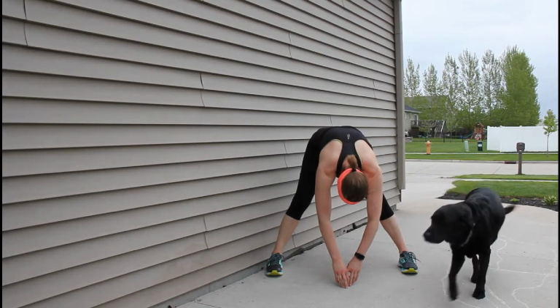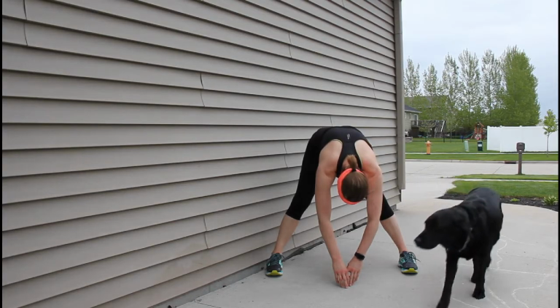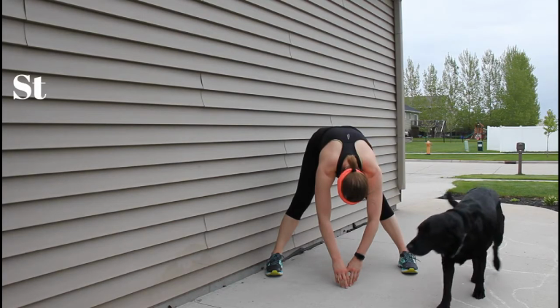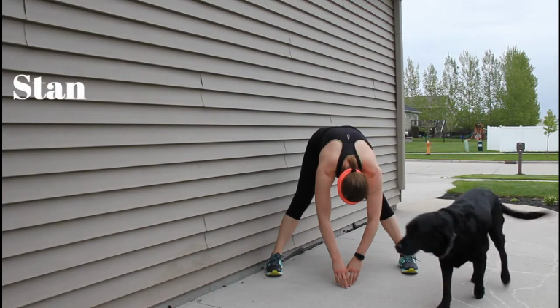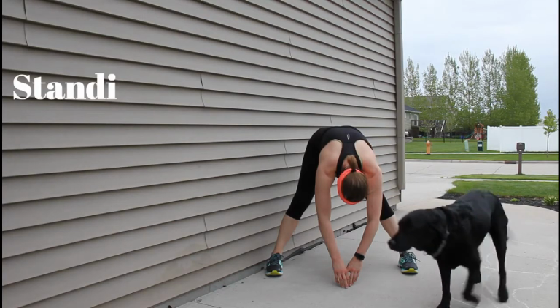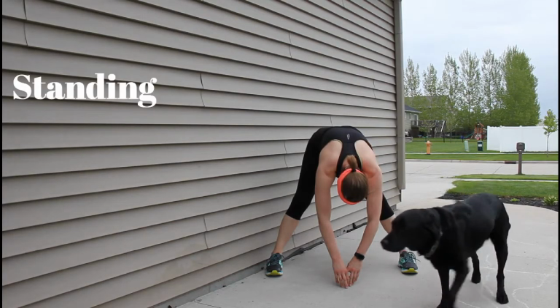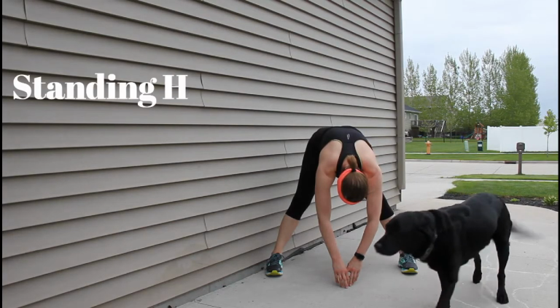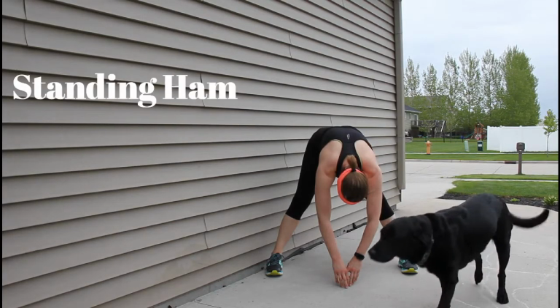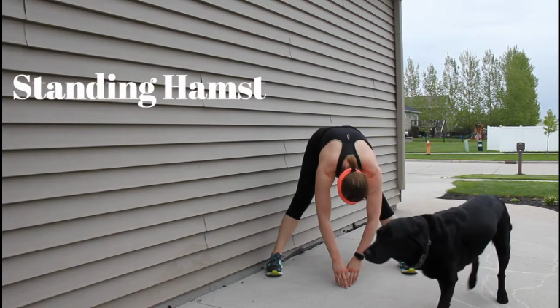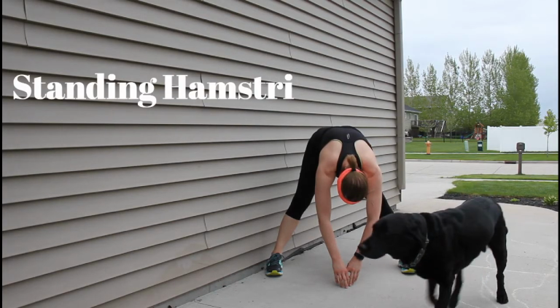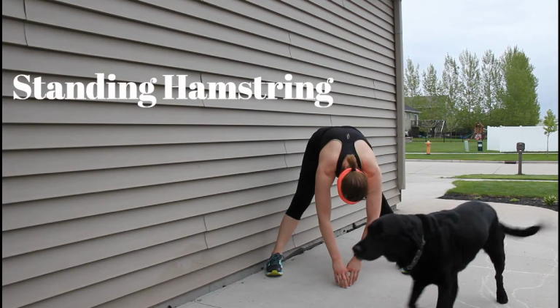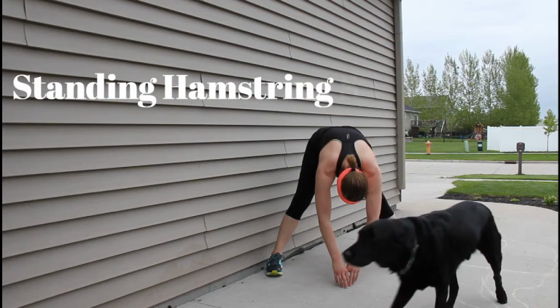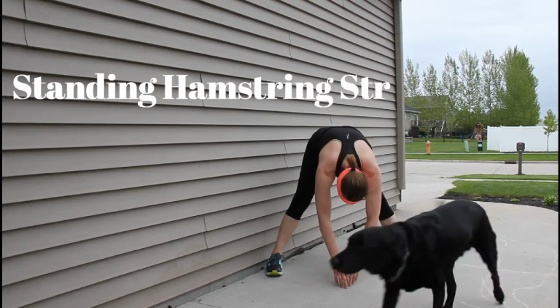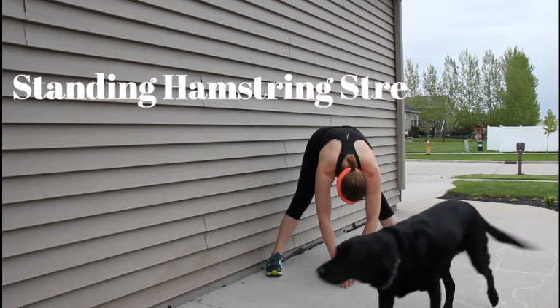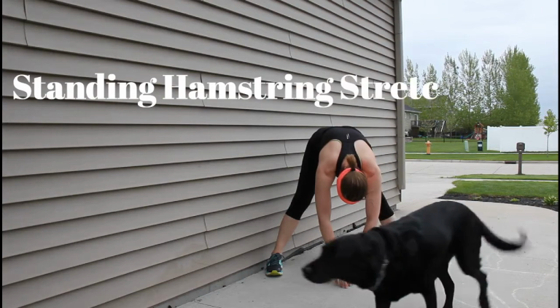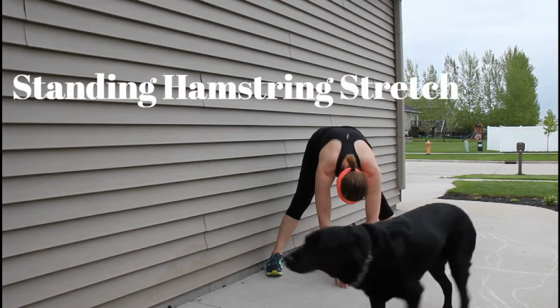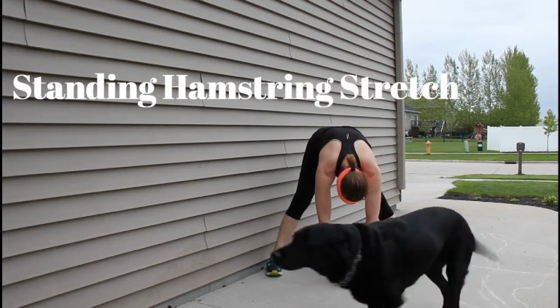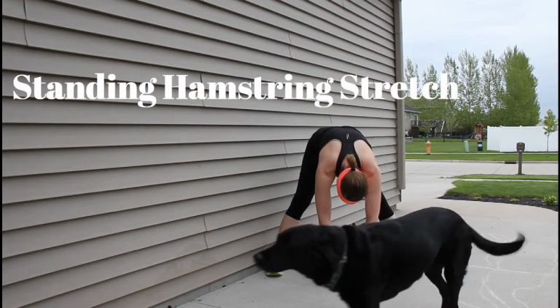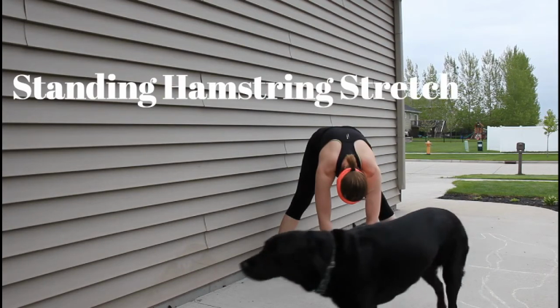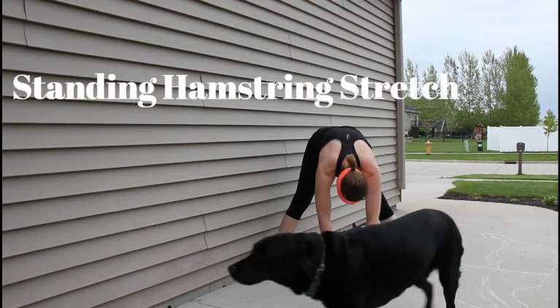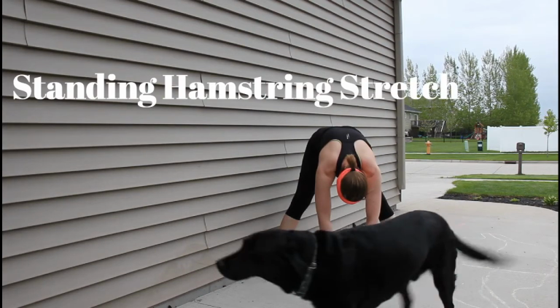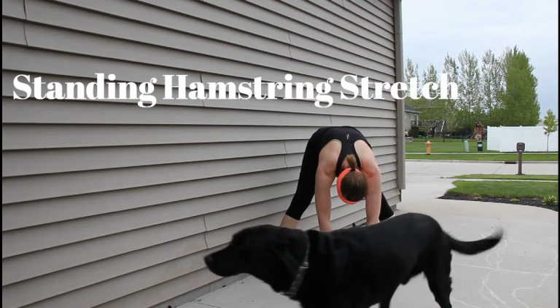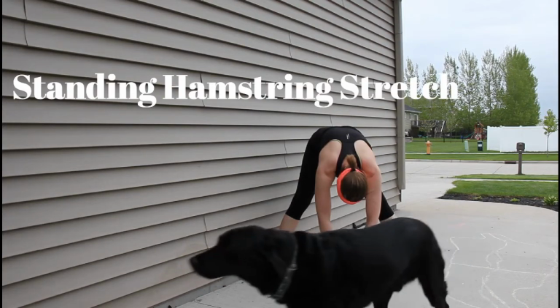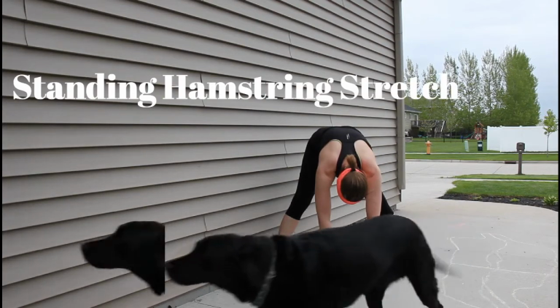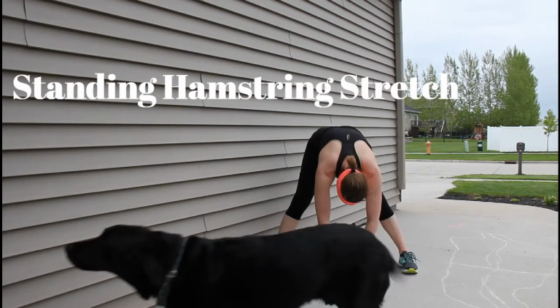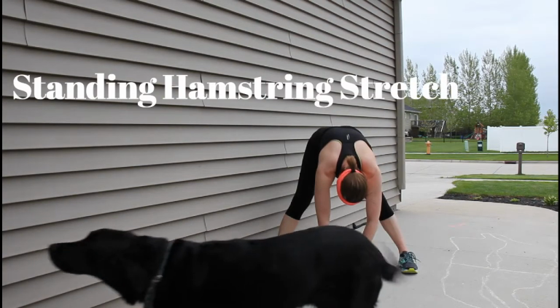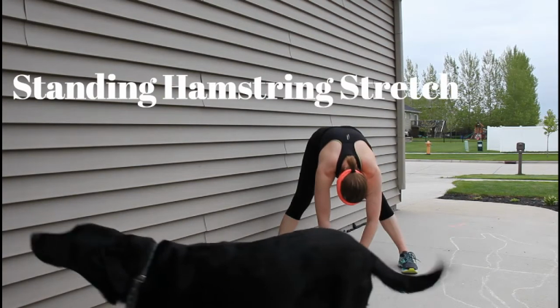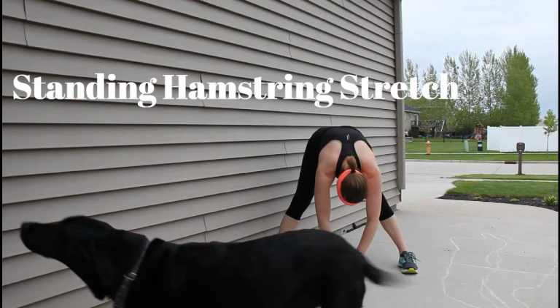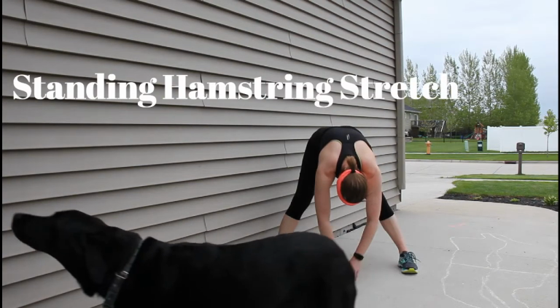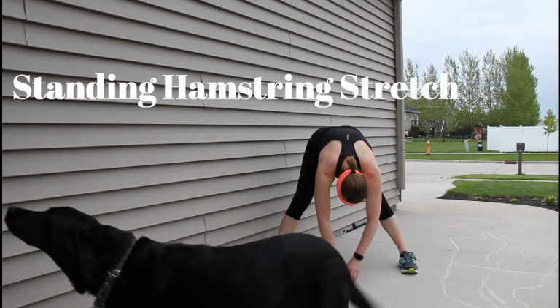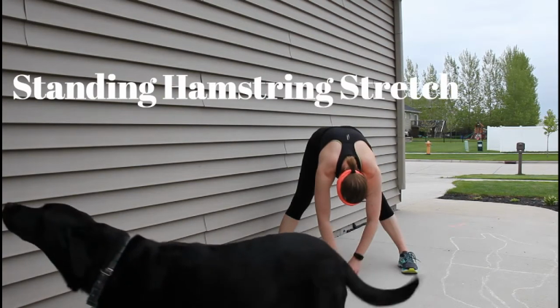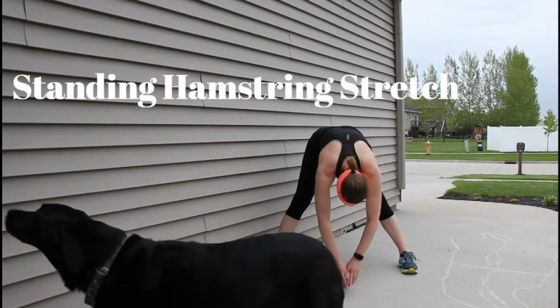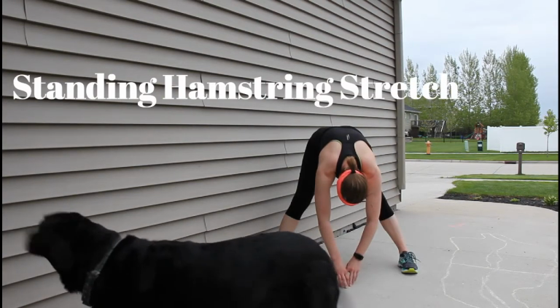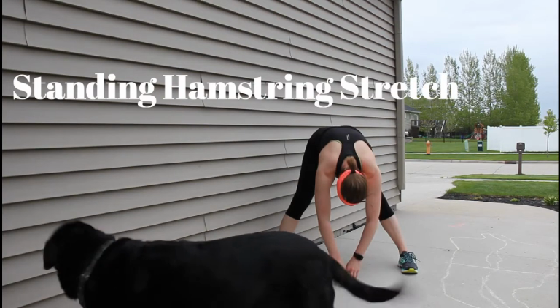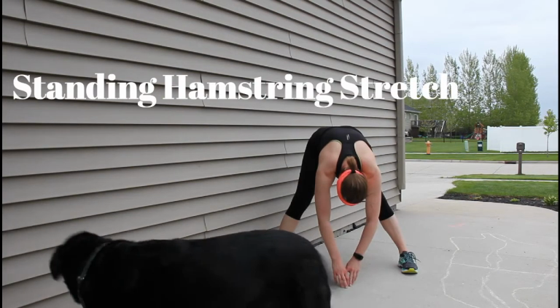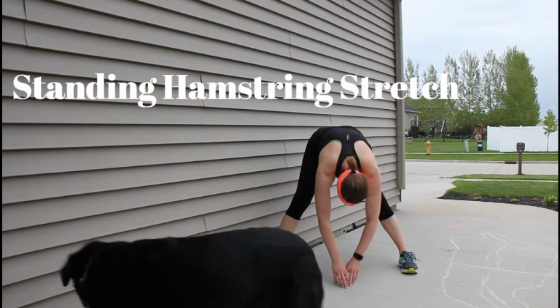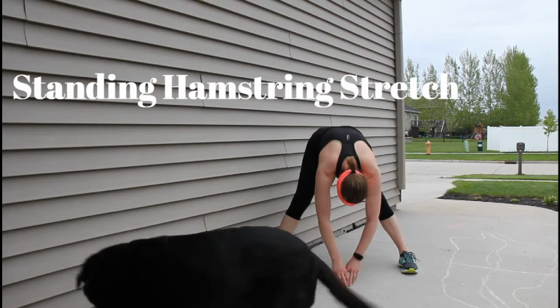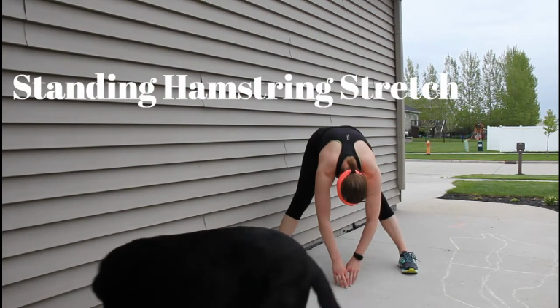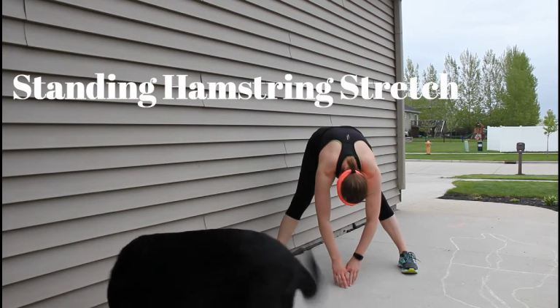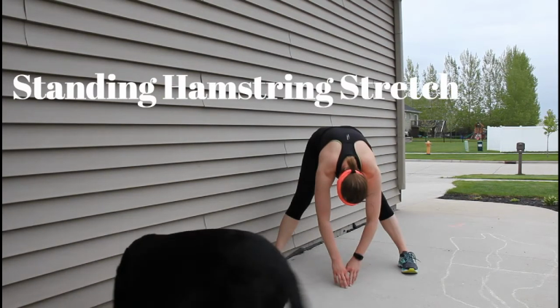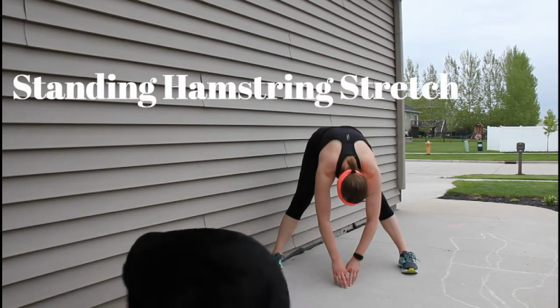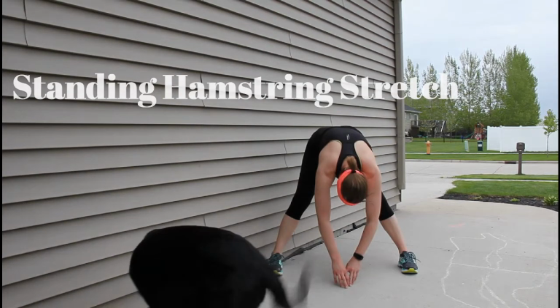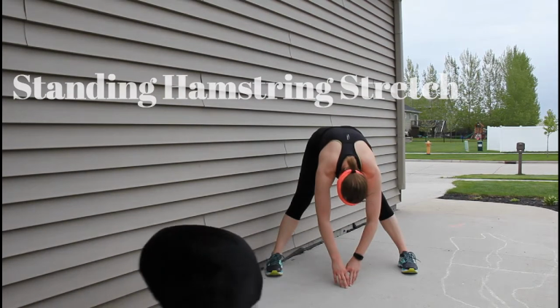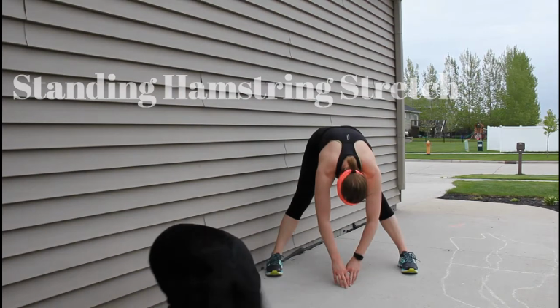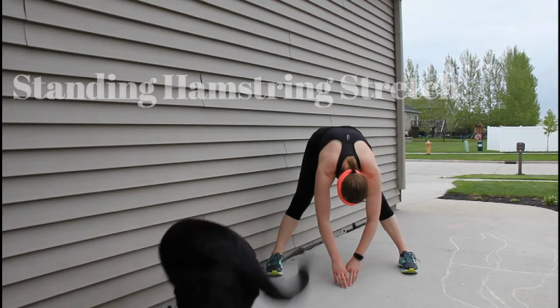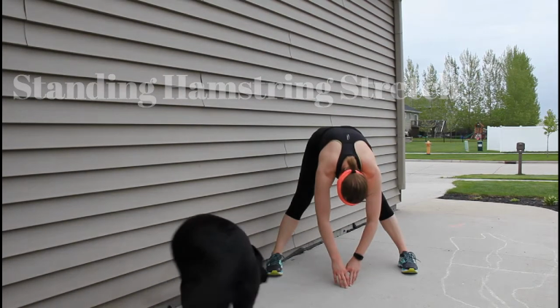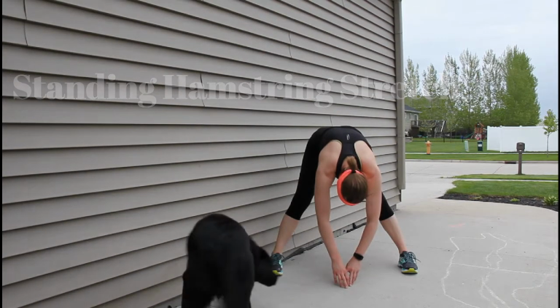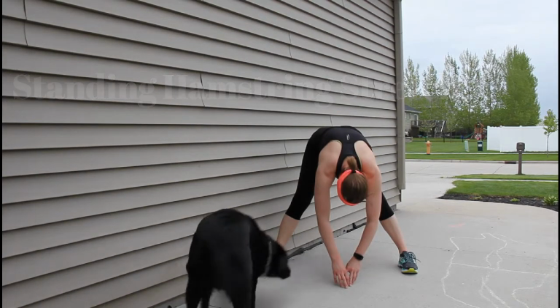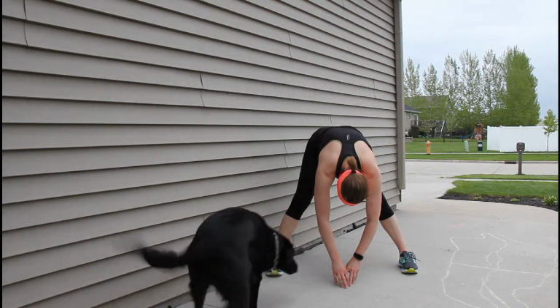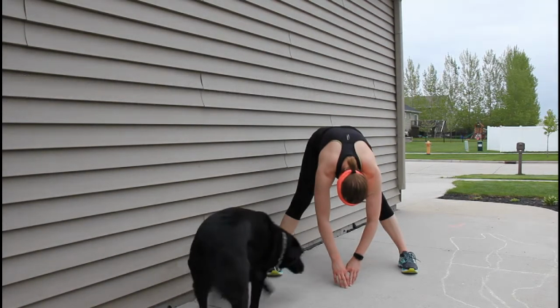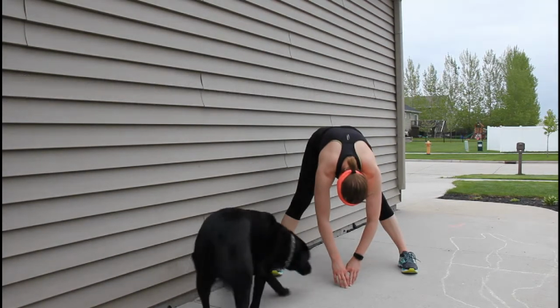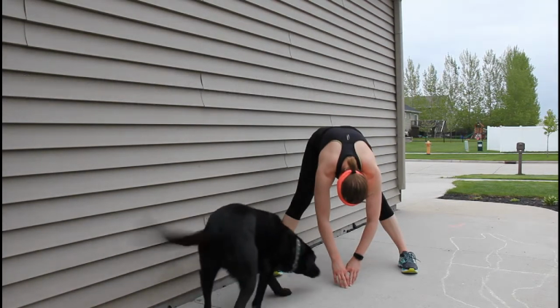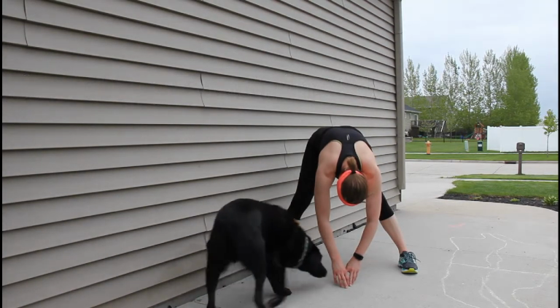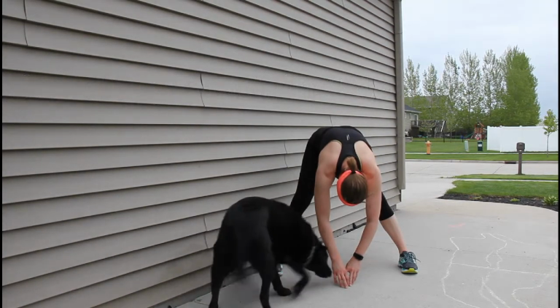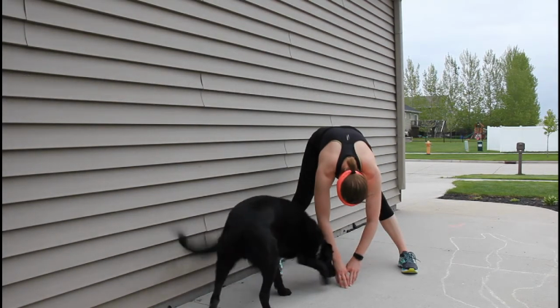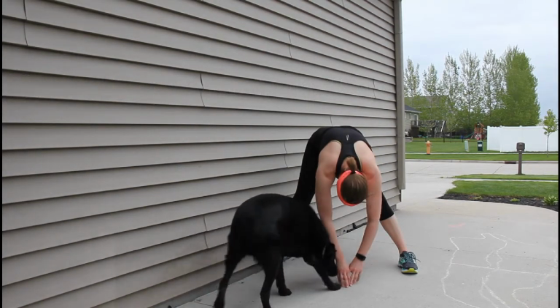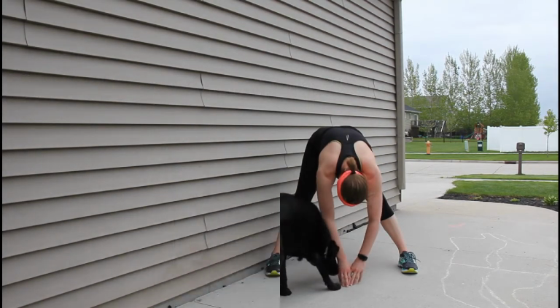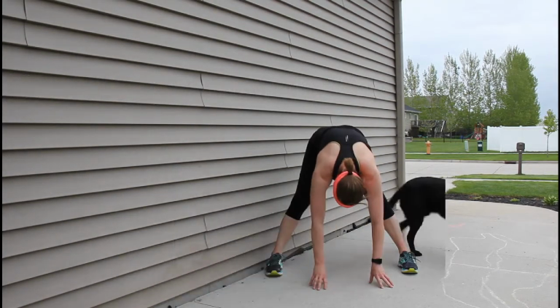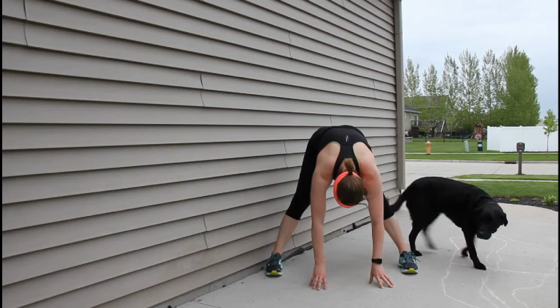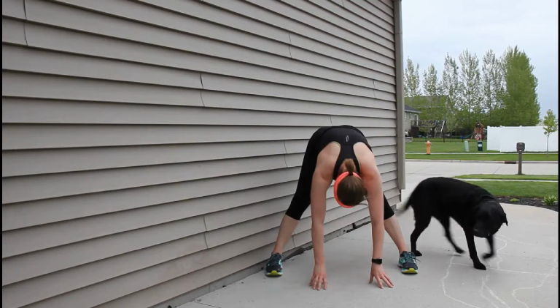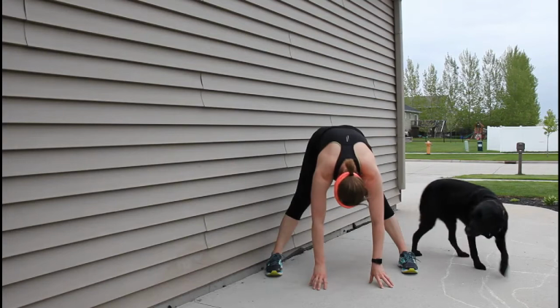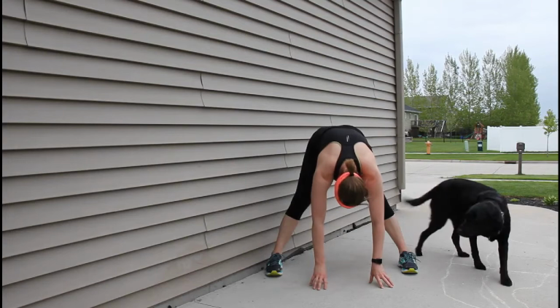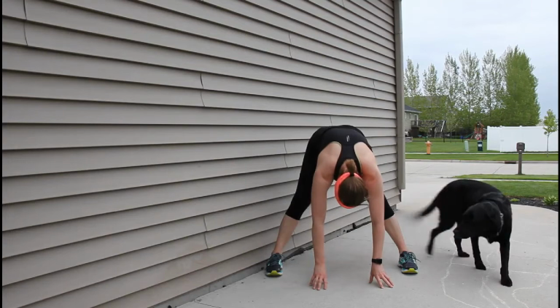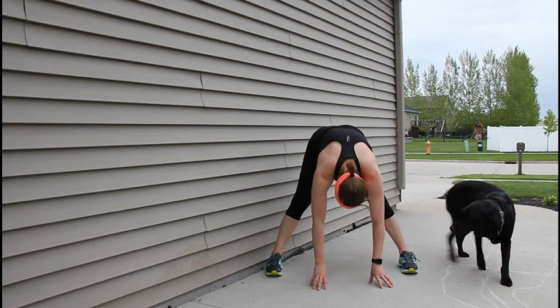Here's my buddy Hobie — he's going to help me out with my stretches this morning. I'll always take it down into an adductor stretch.